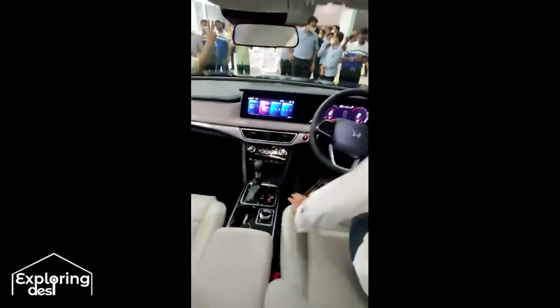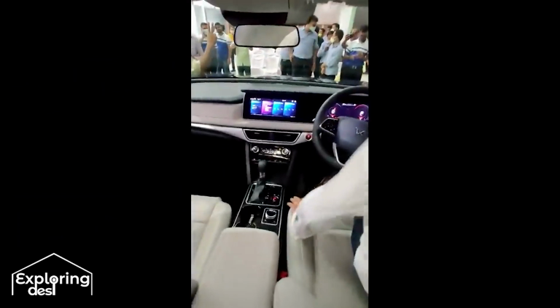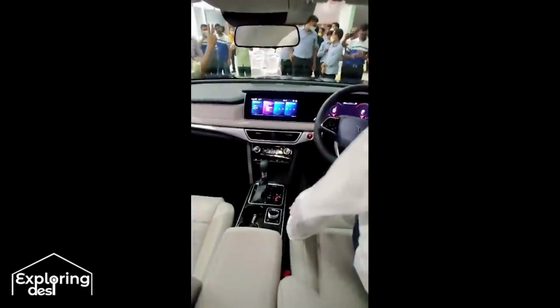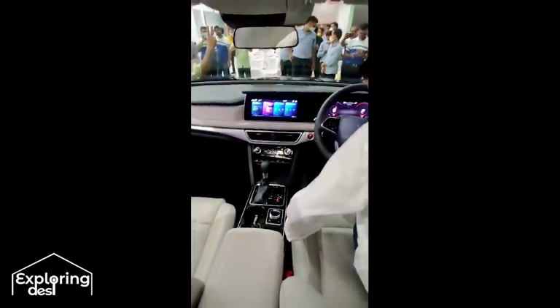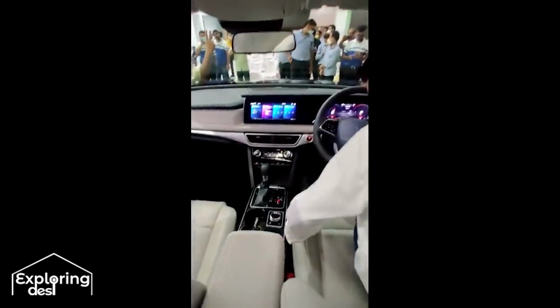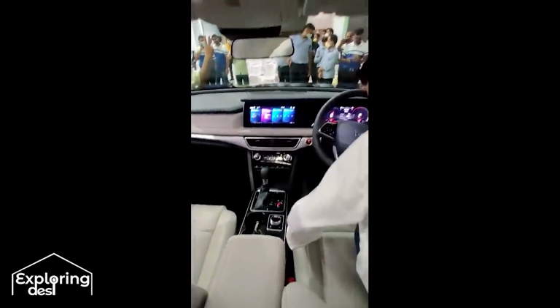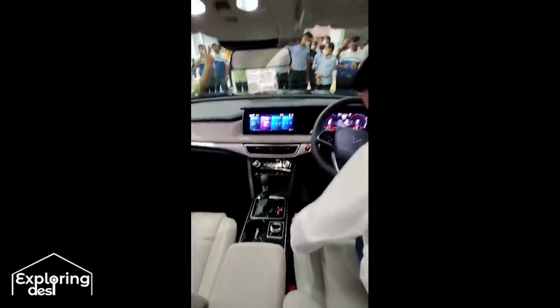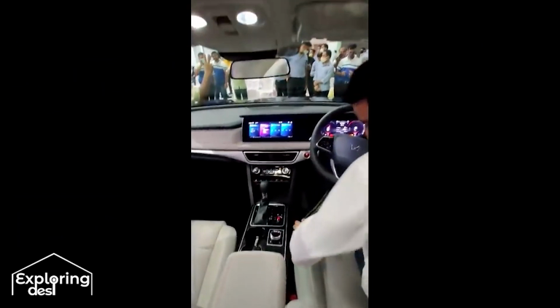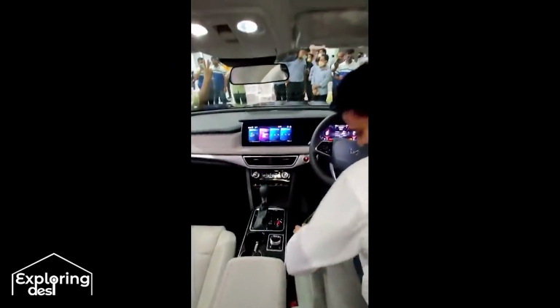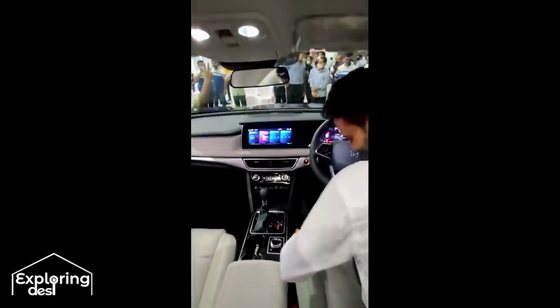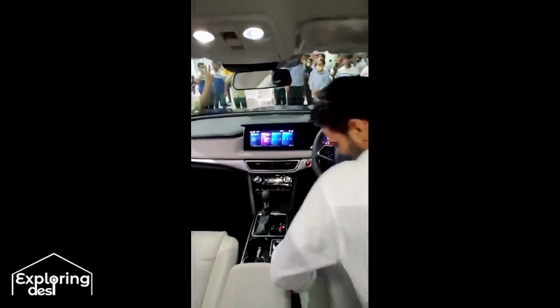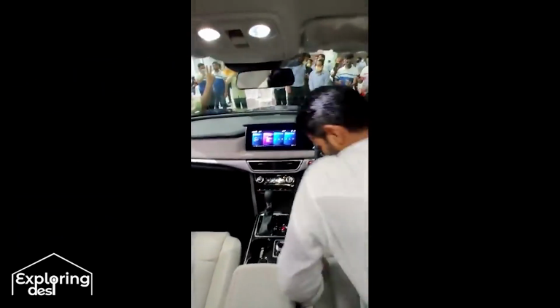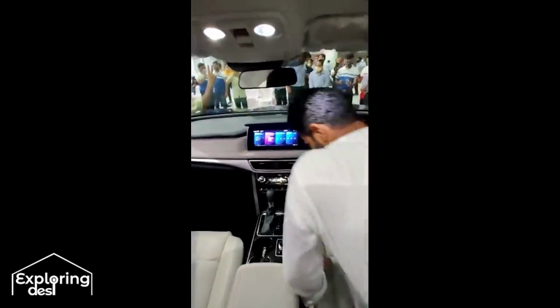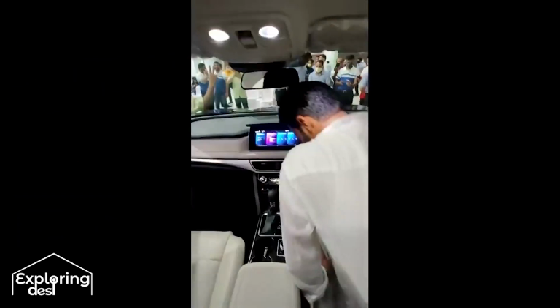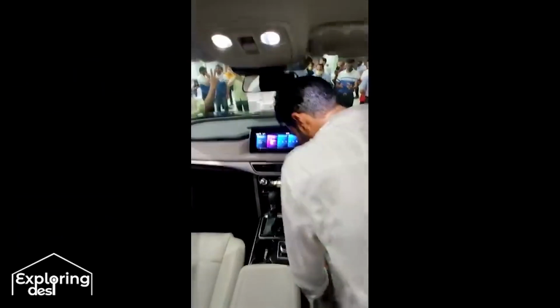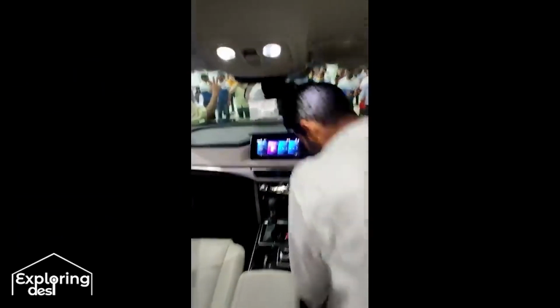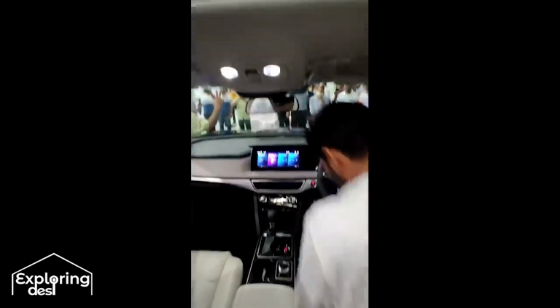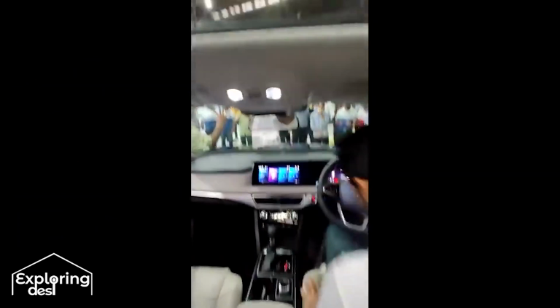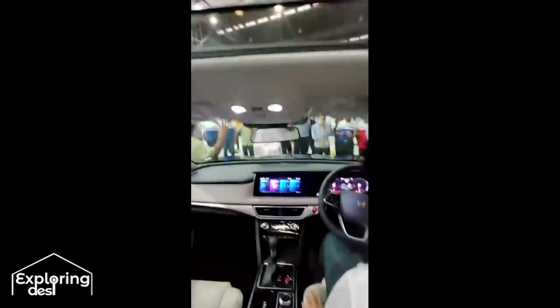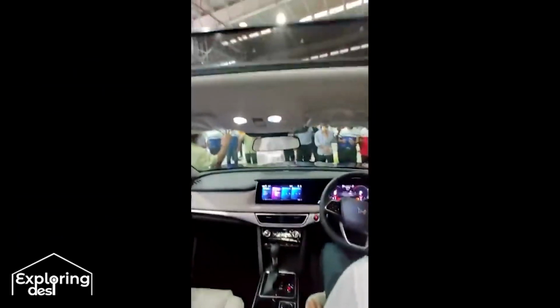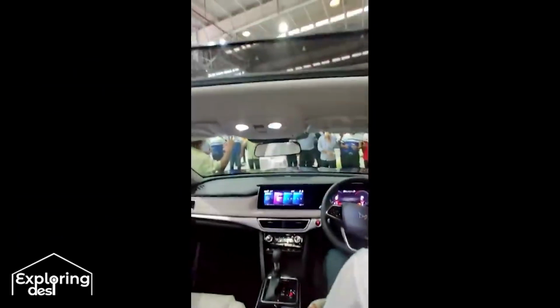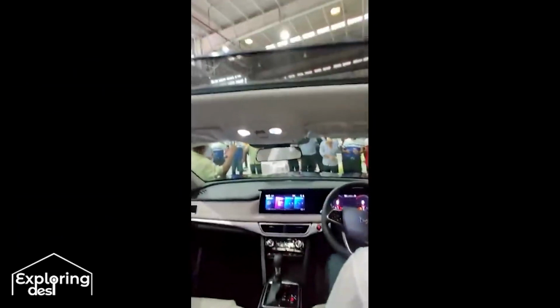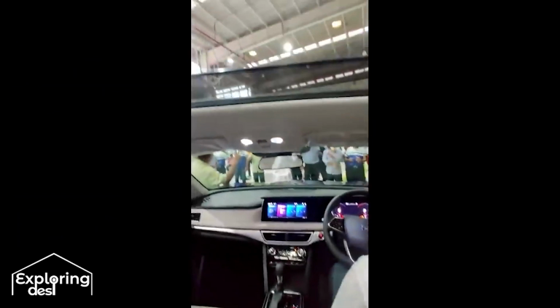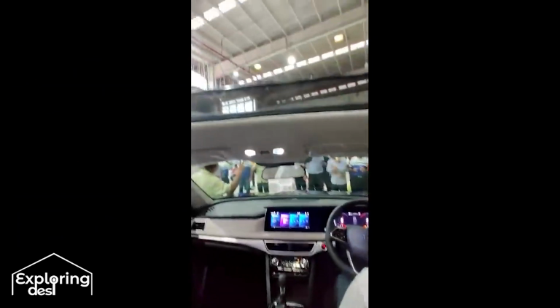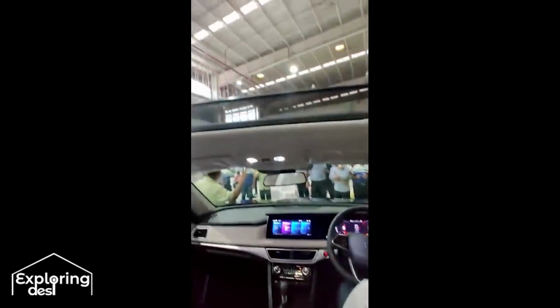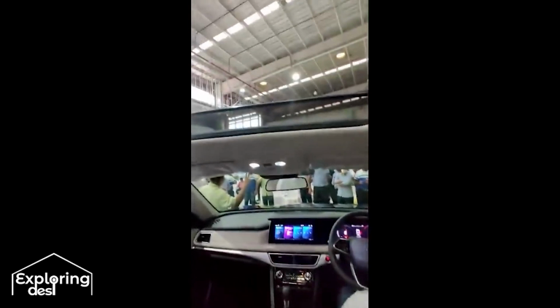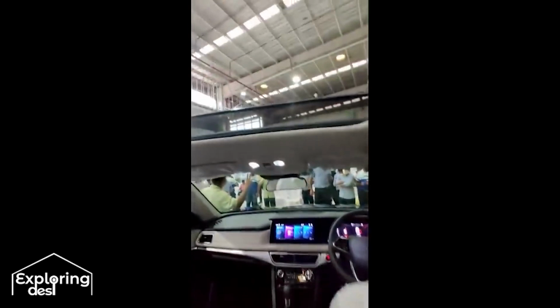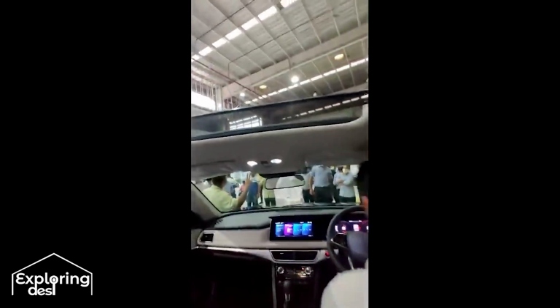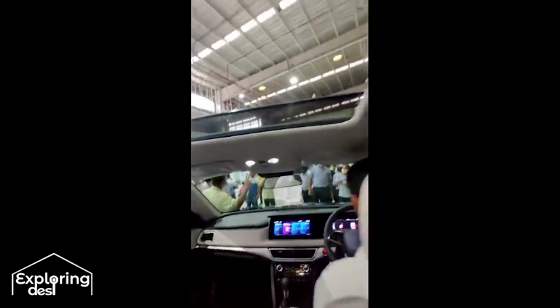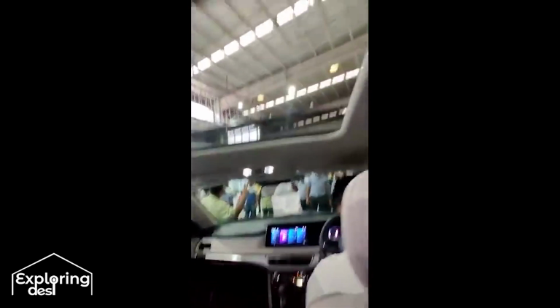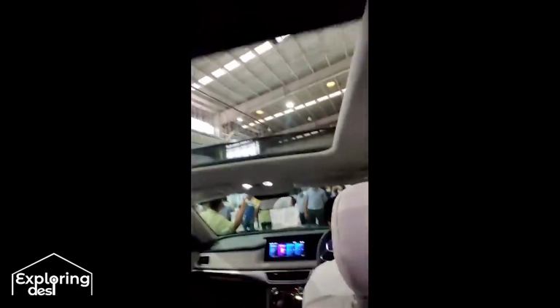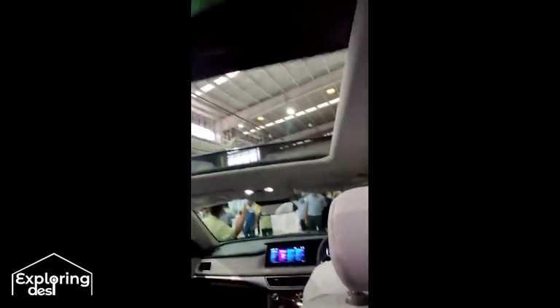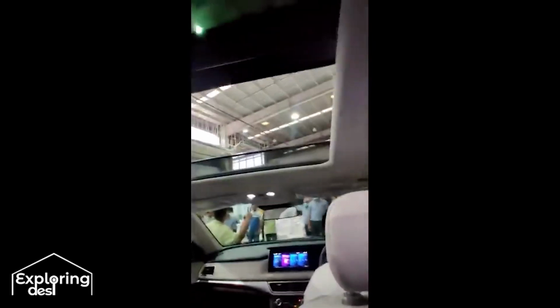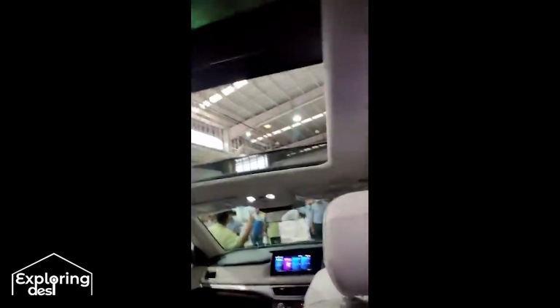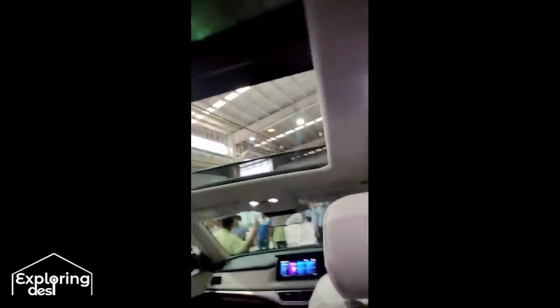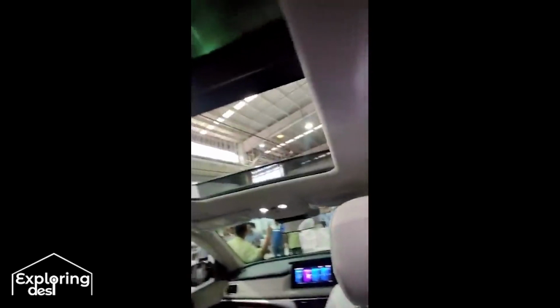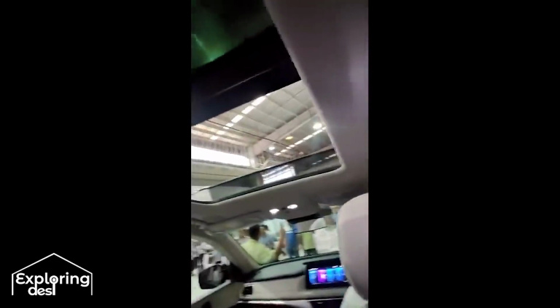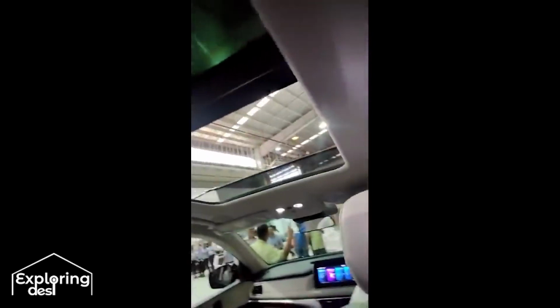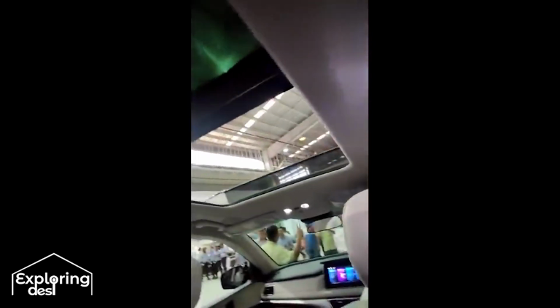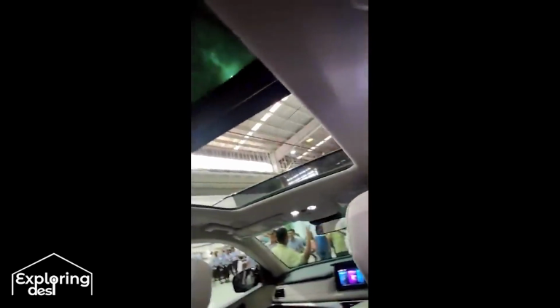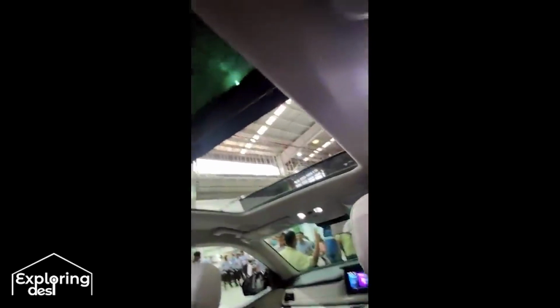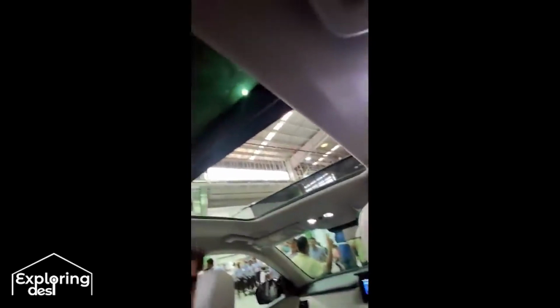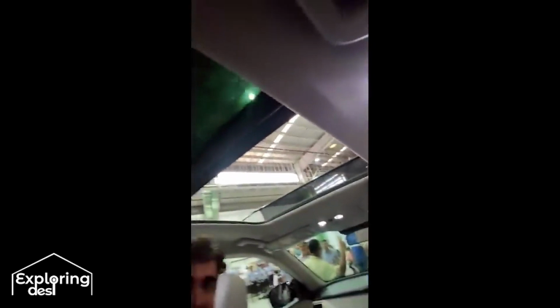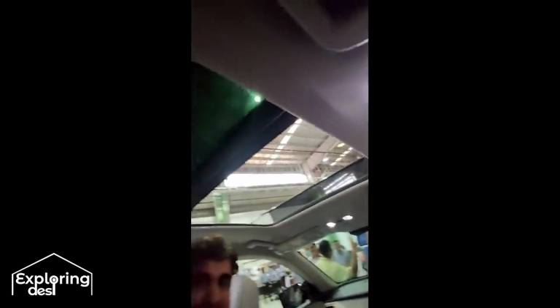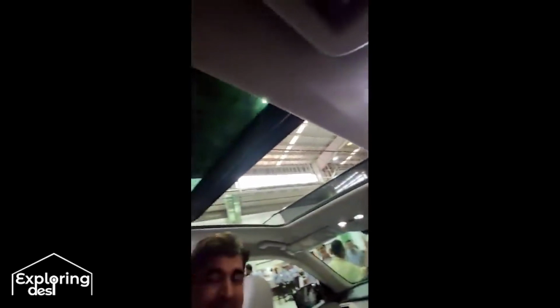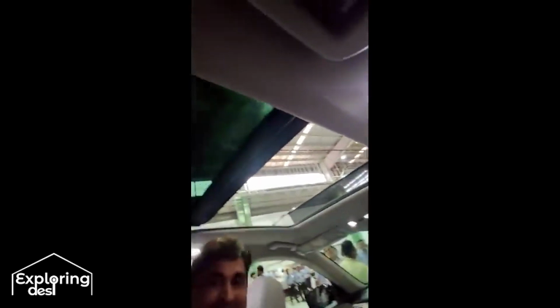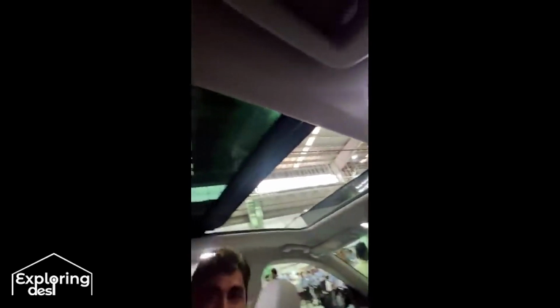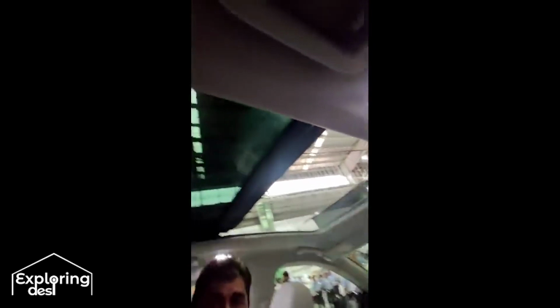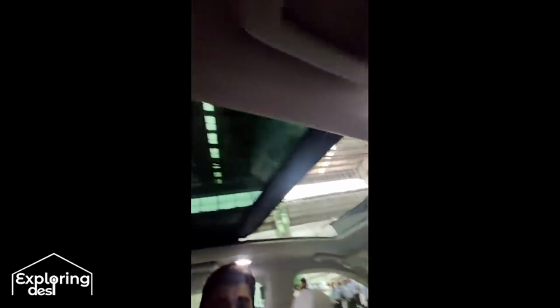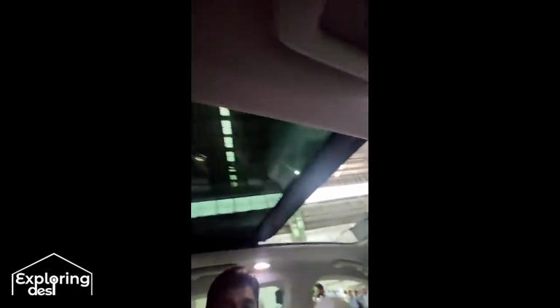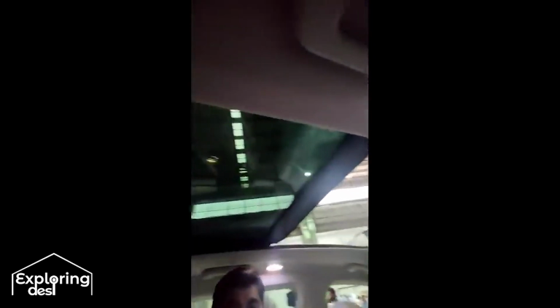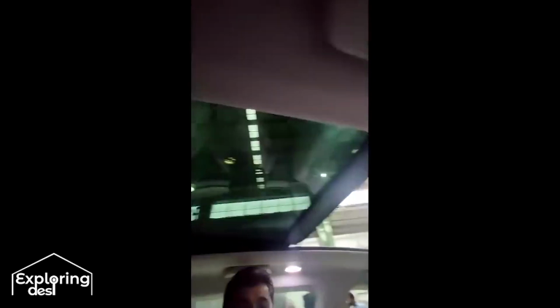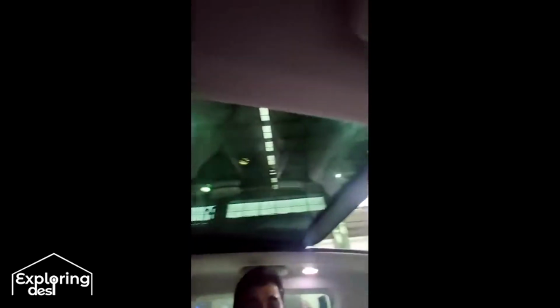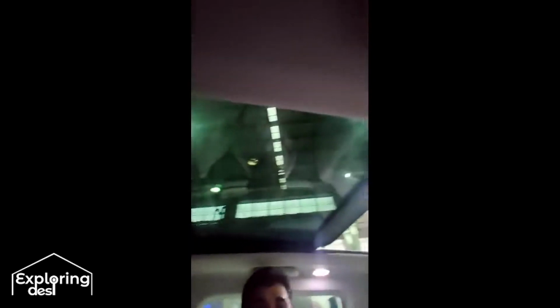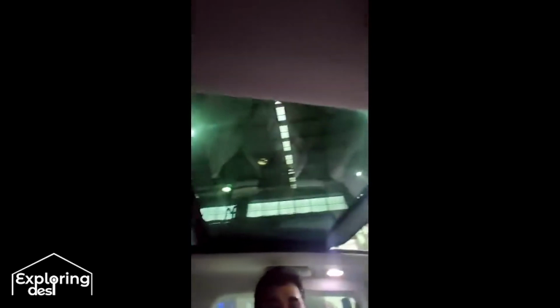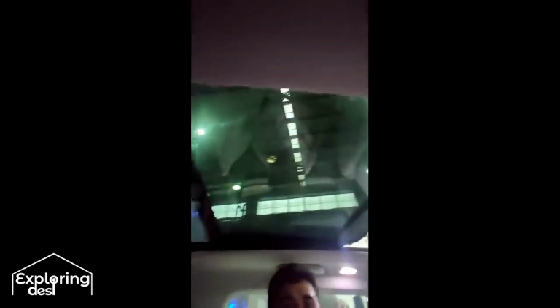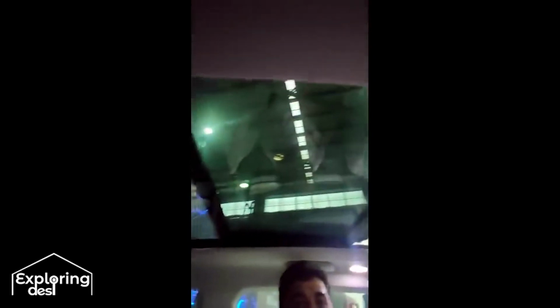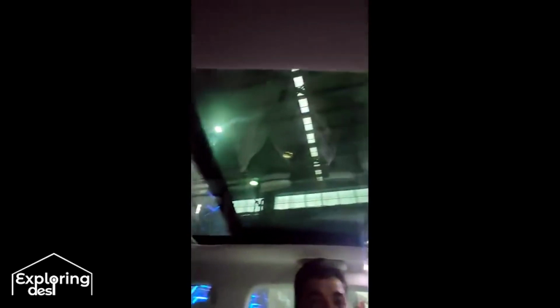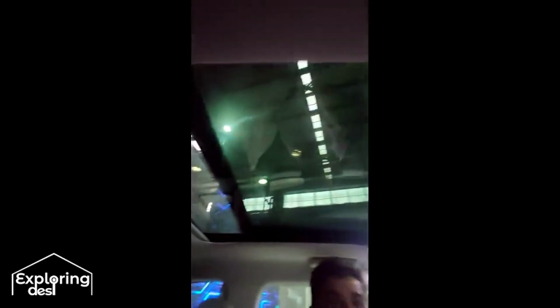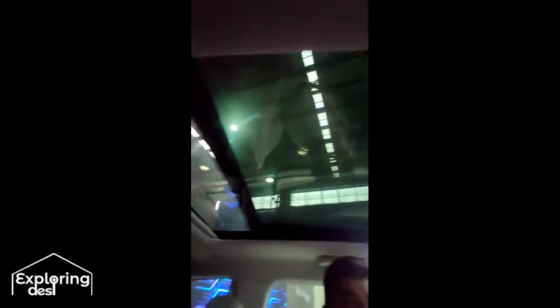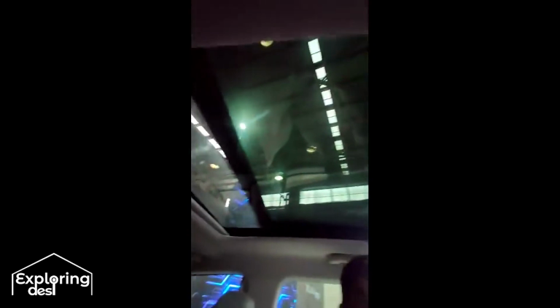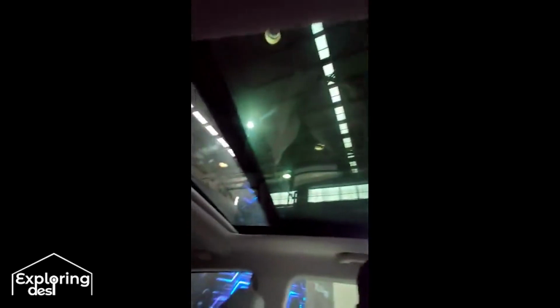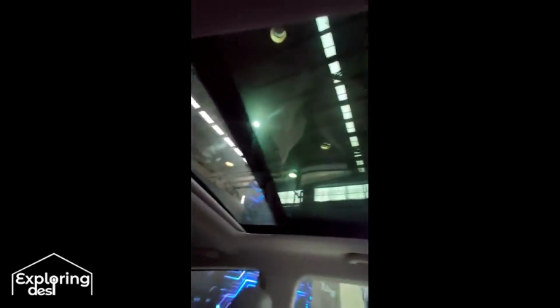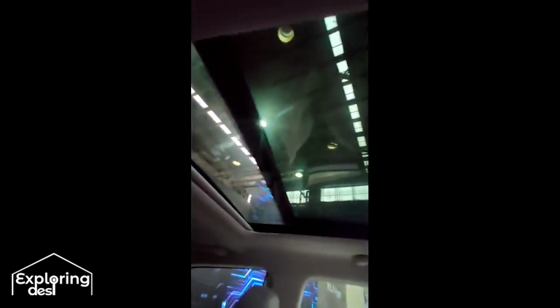The interior is very premium, and you will get a large panoramic sunroof which is very awesome. All in all, it is a great job.